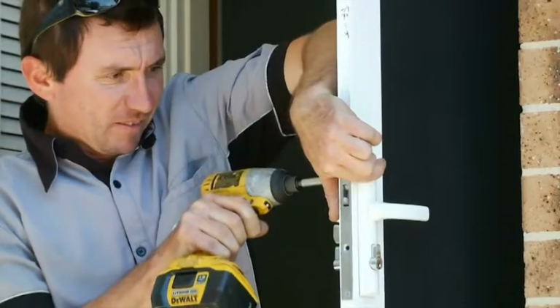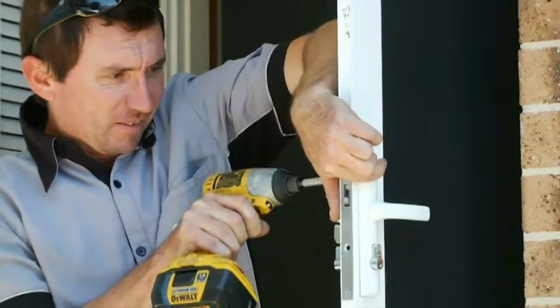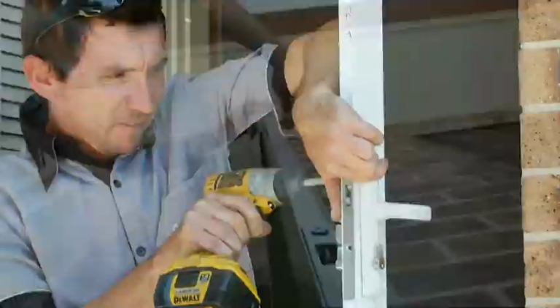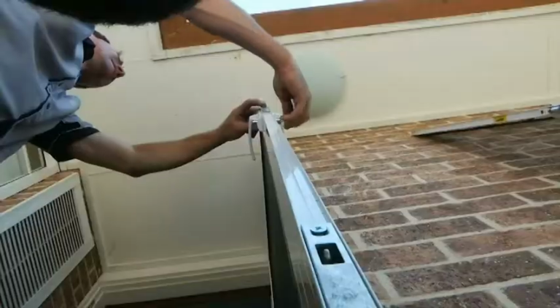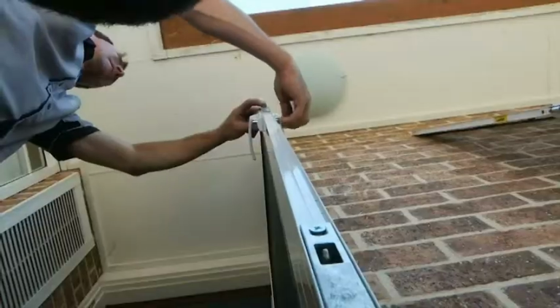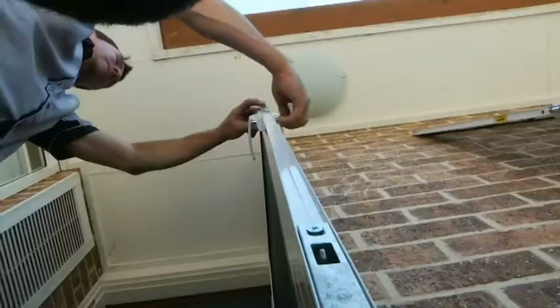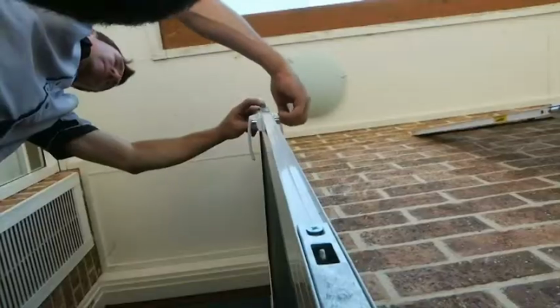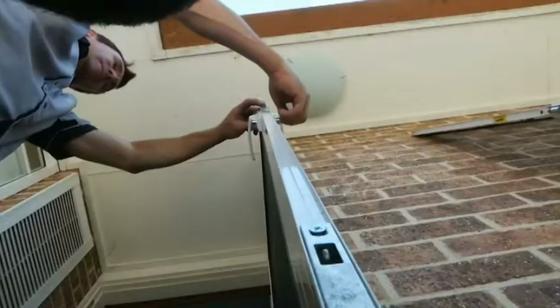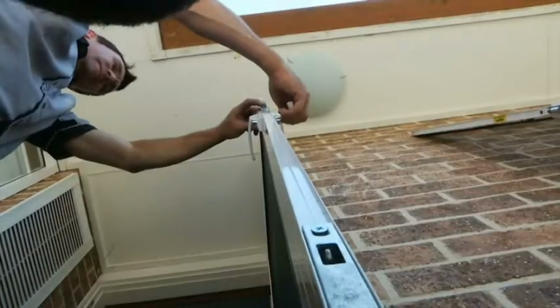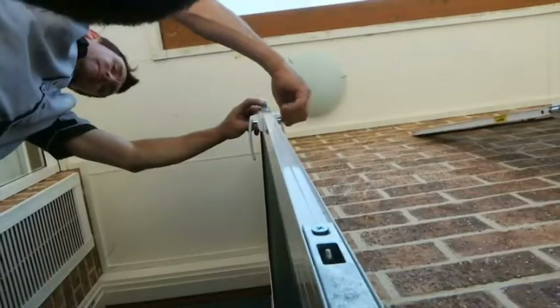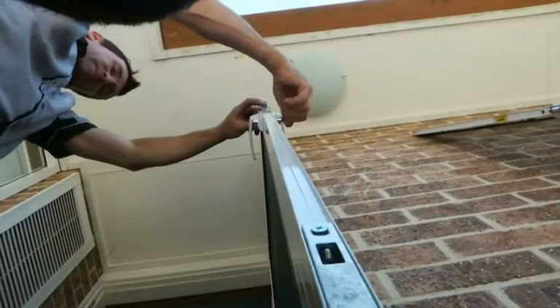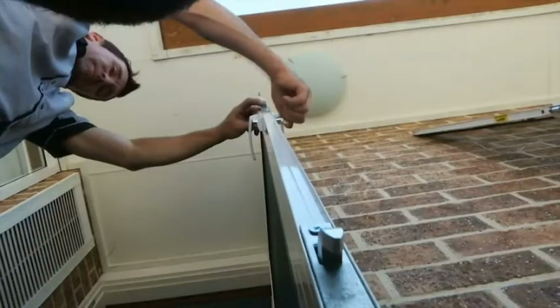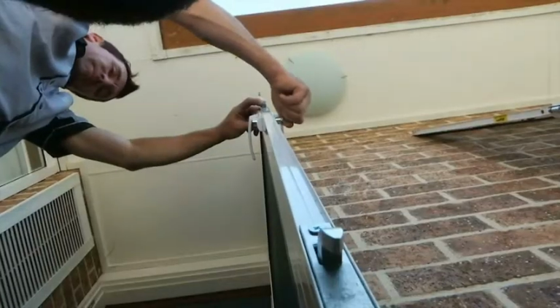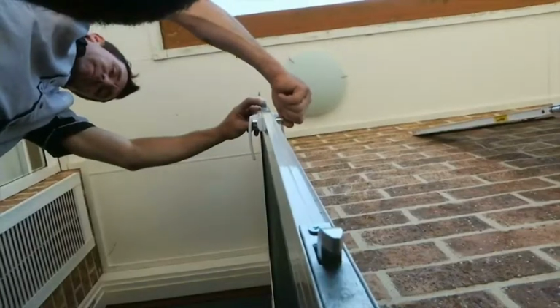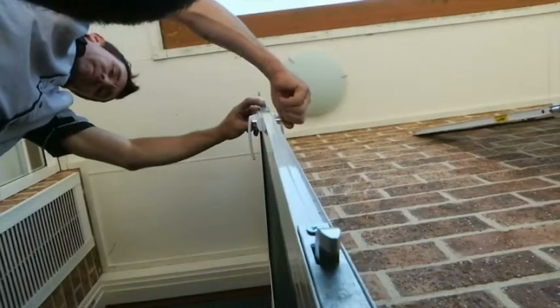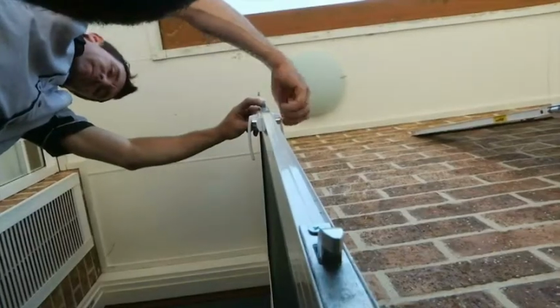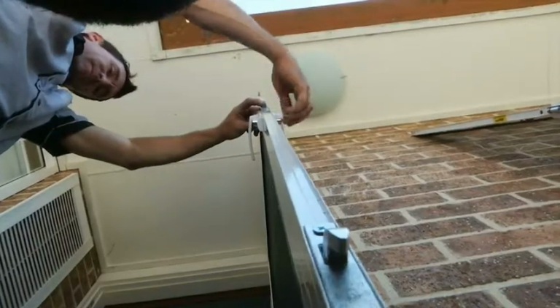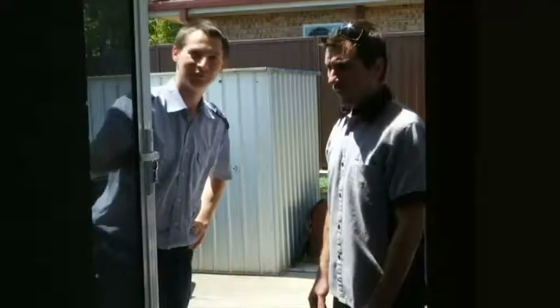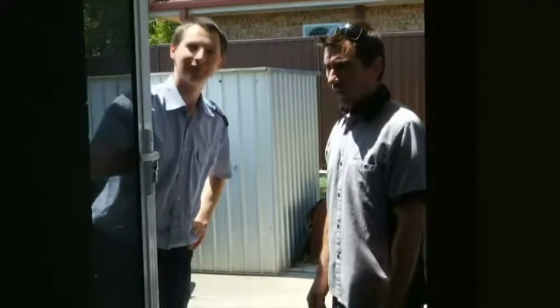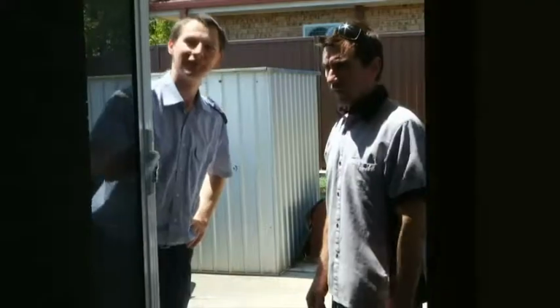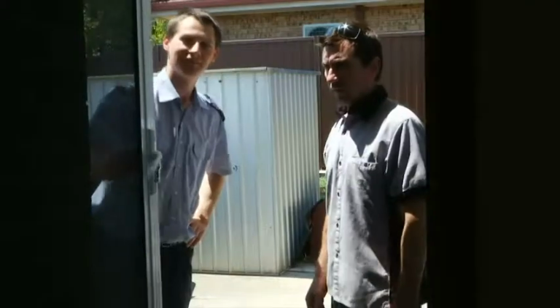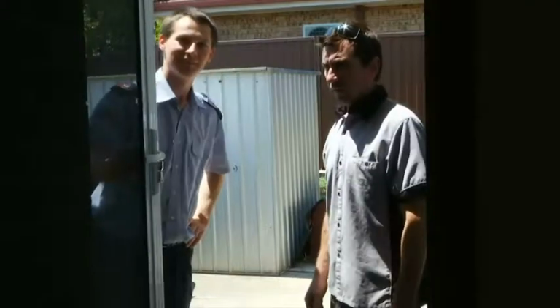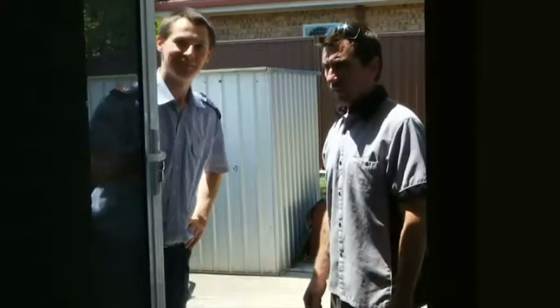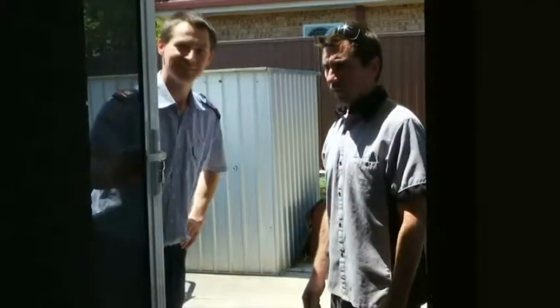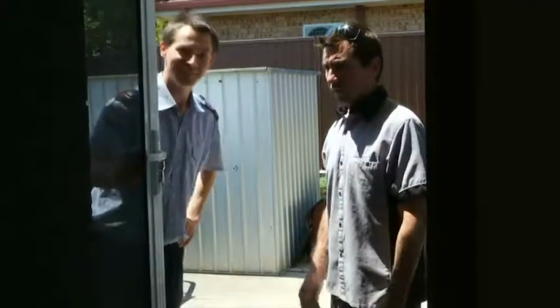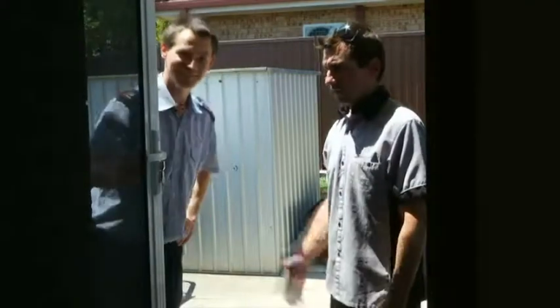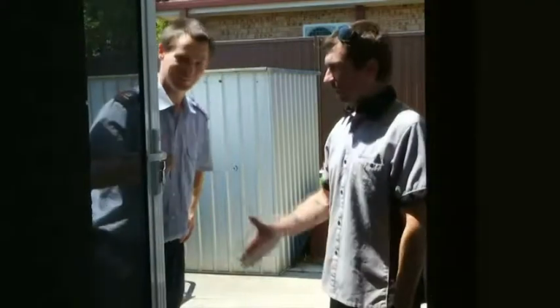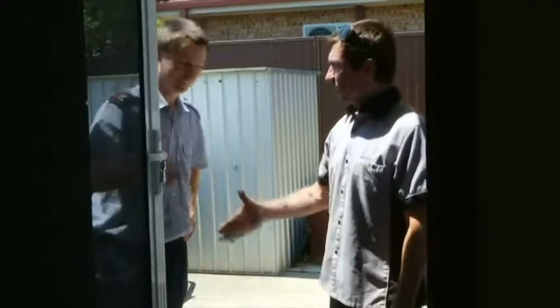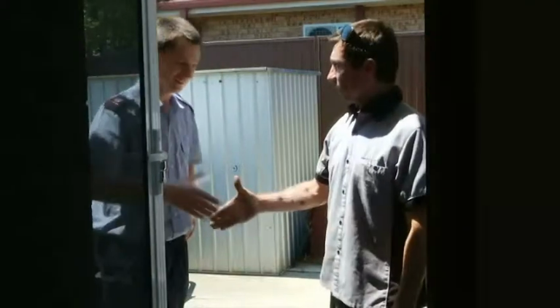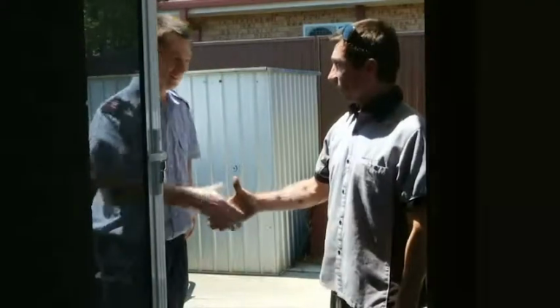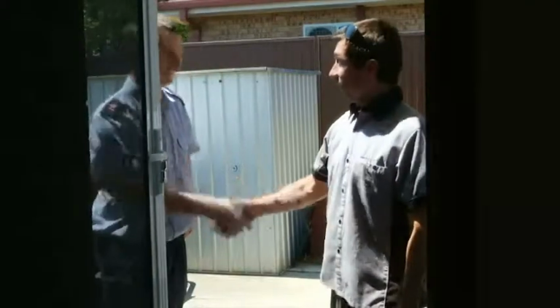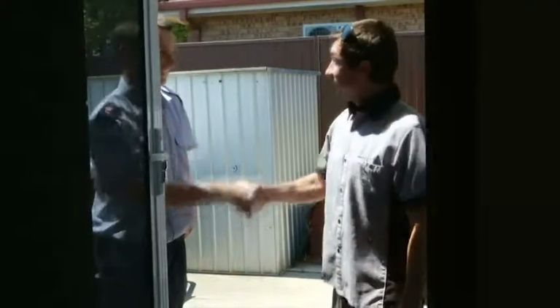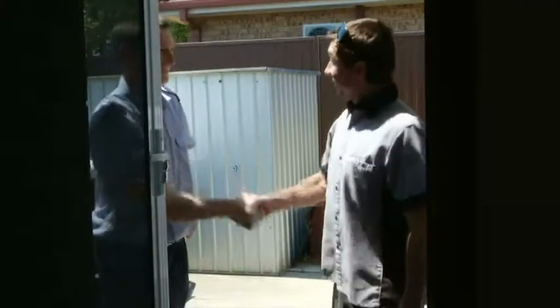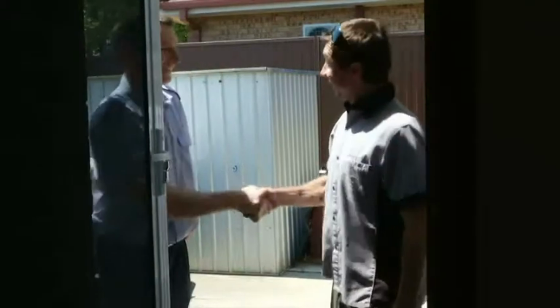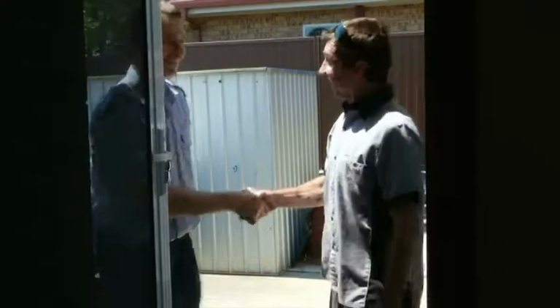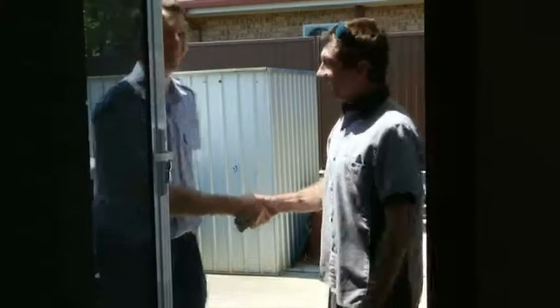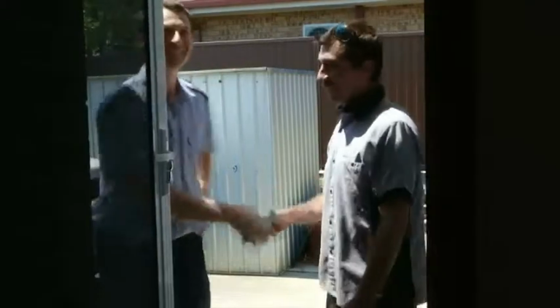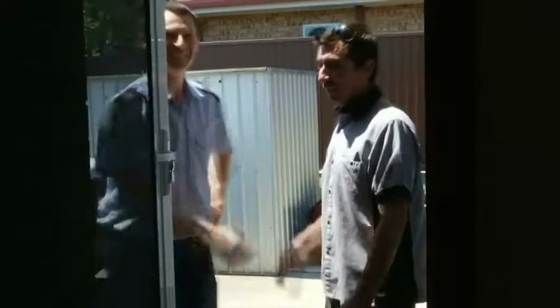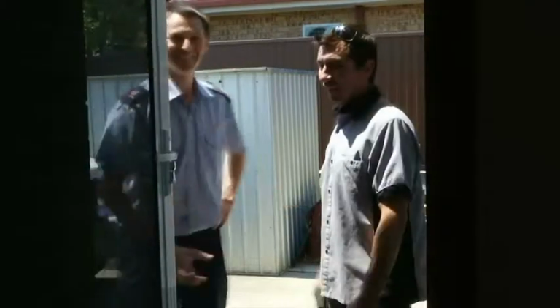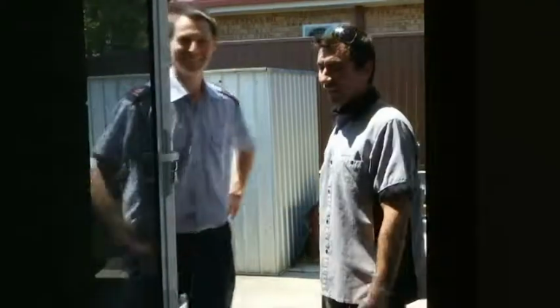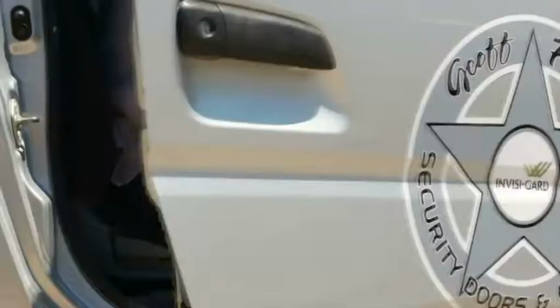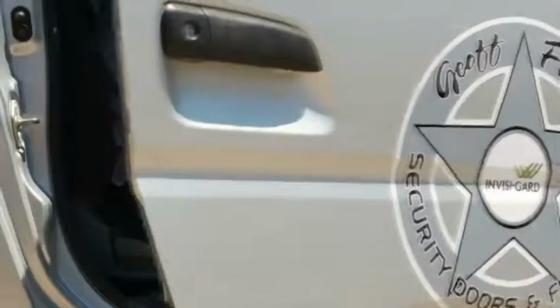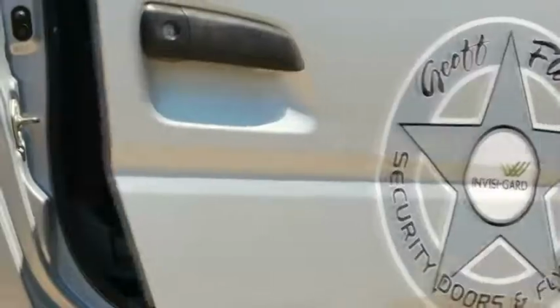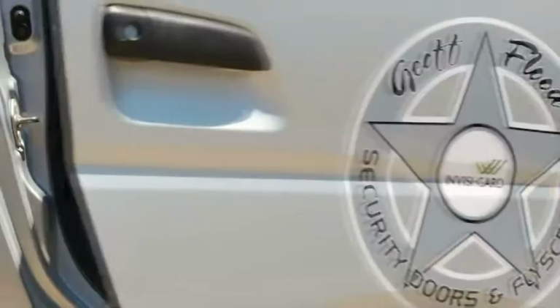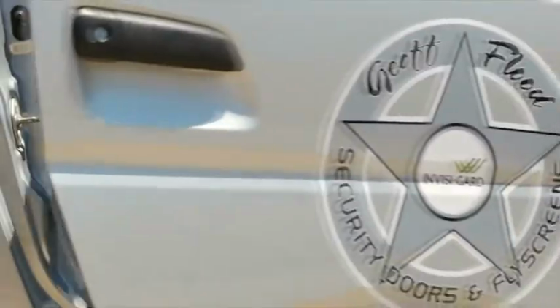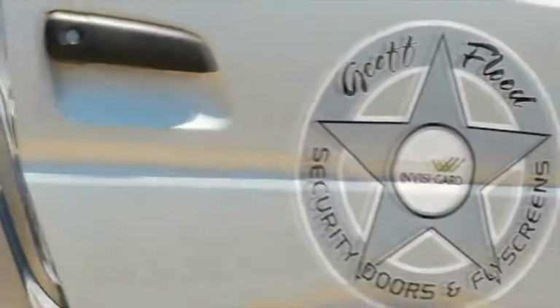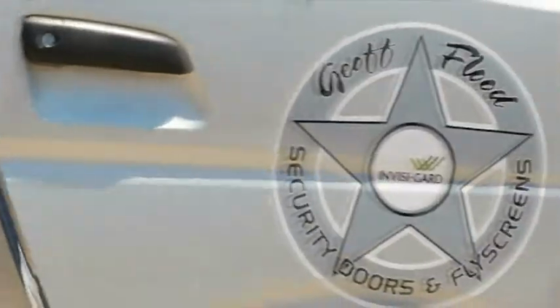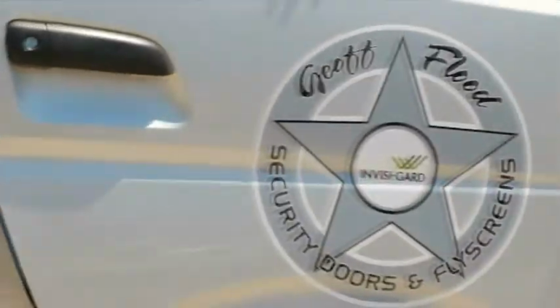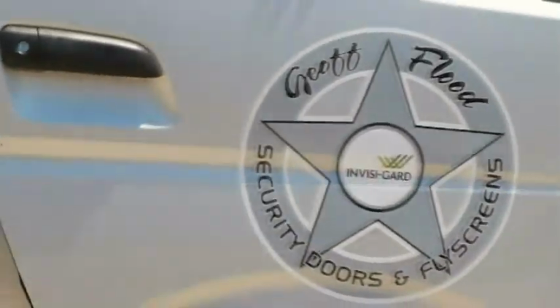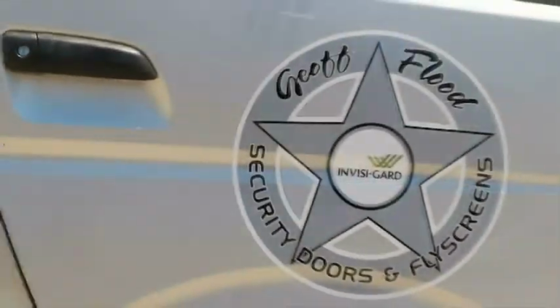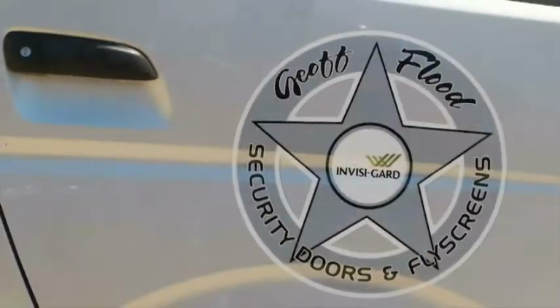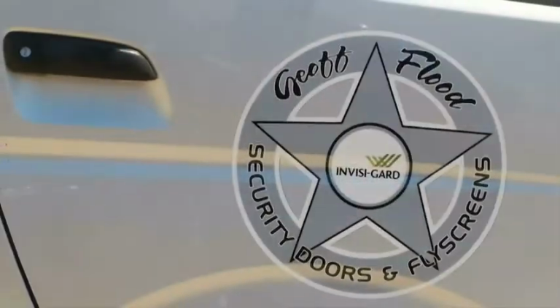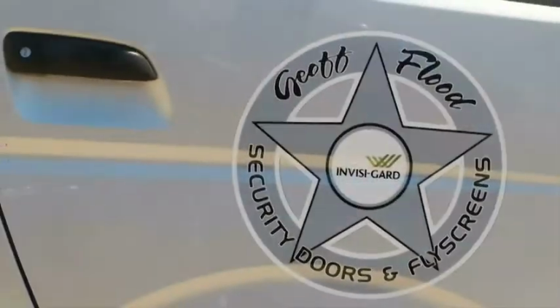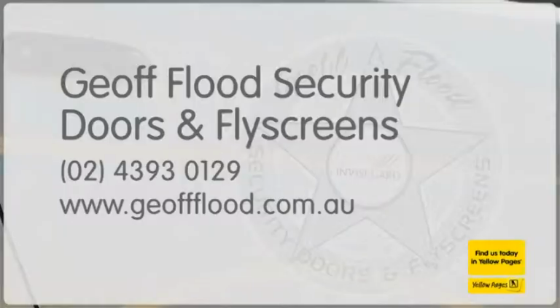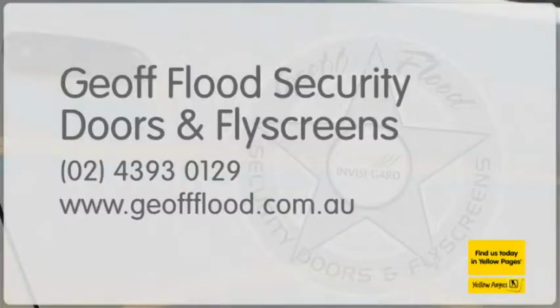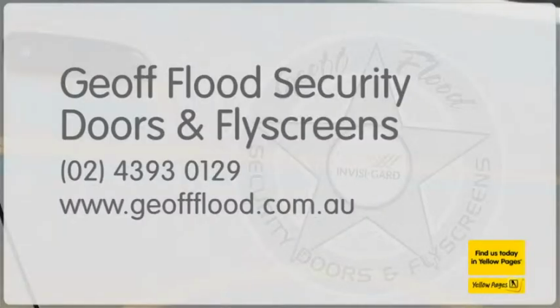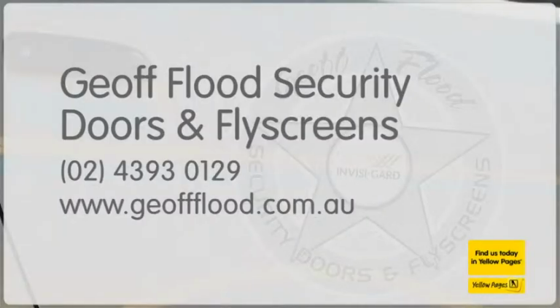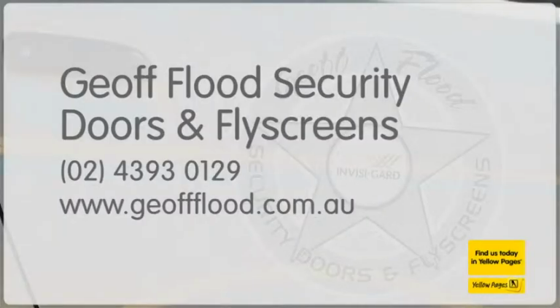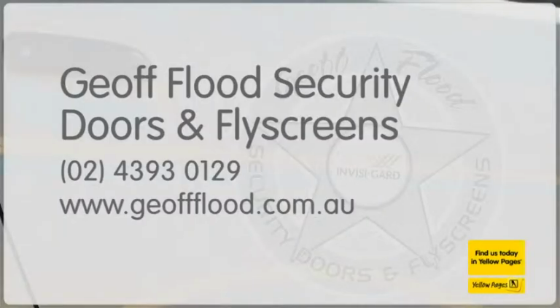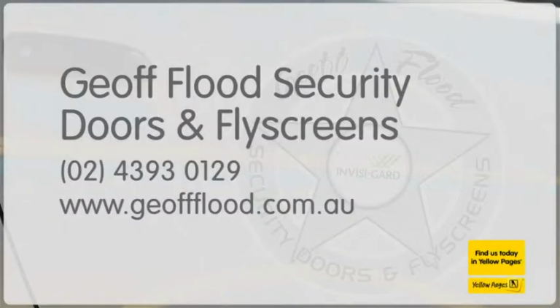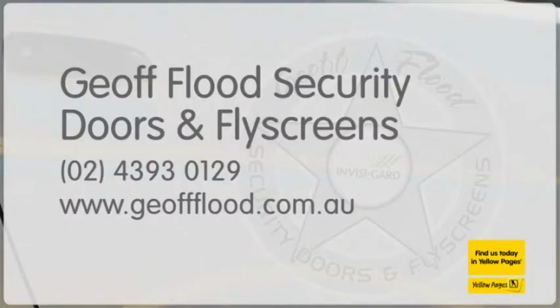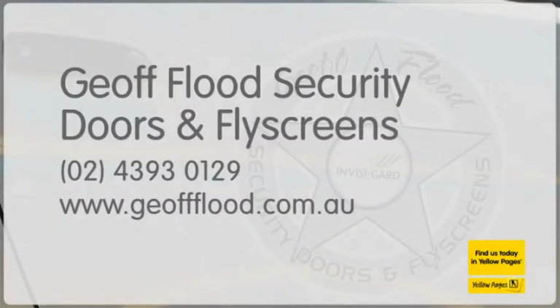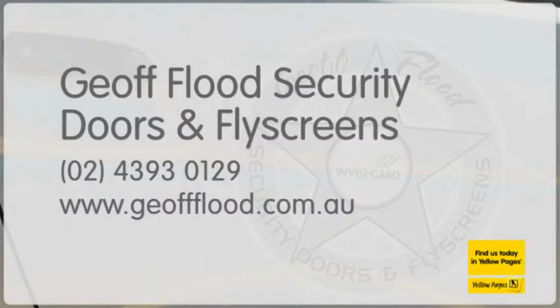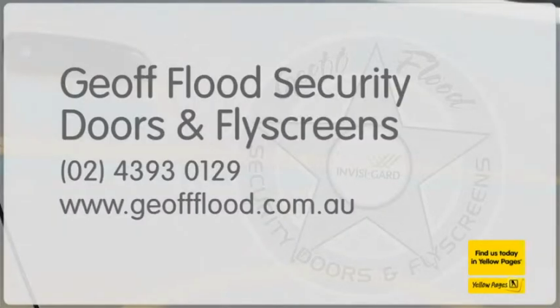See Jeff Flood's security doors and fly screens today to make your home a safer and more stylish place. Online at jeffflood.com.au.